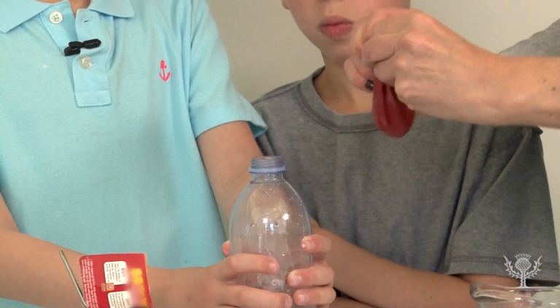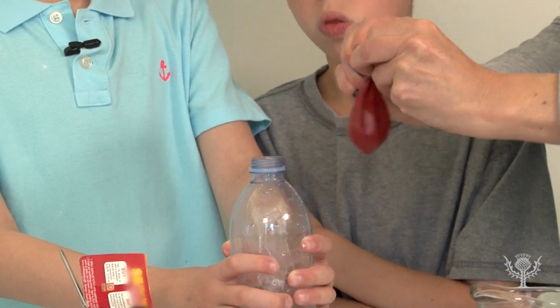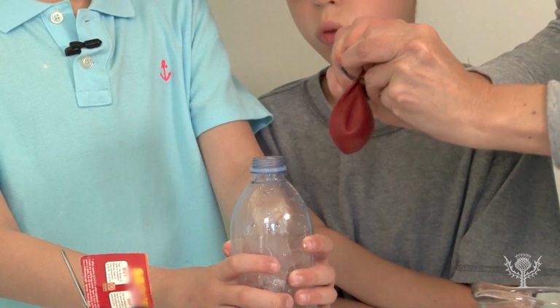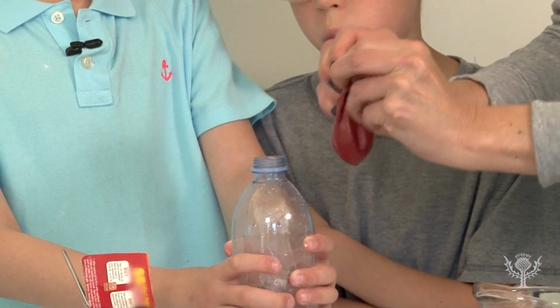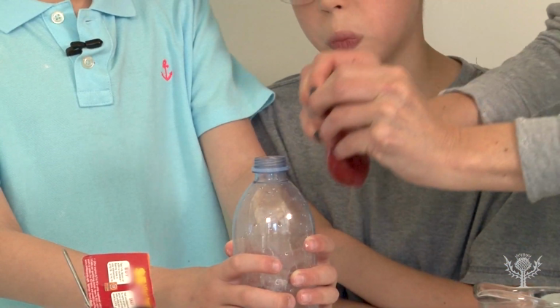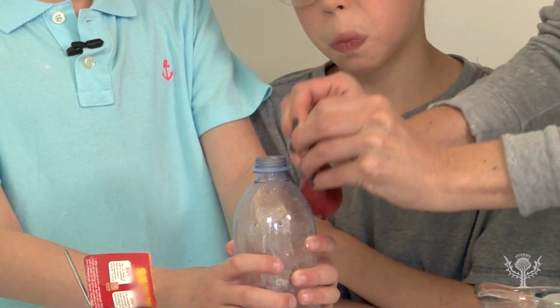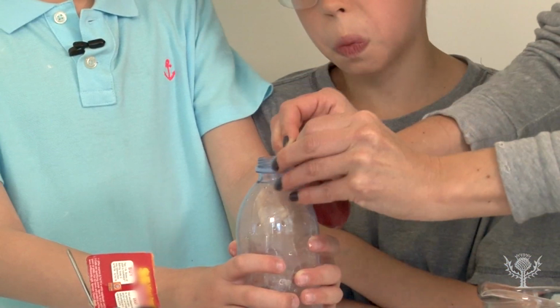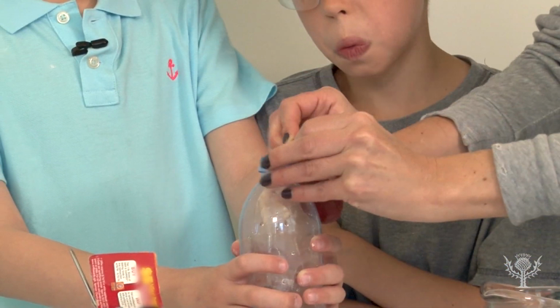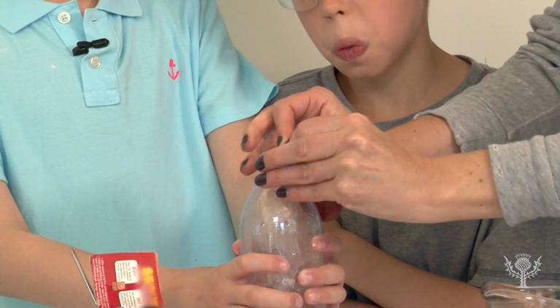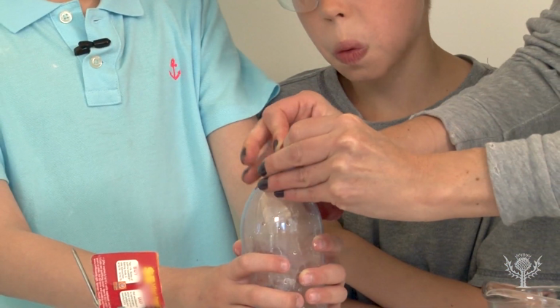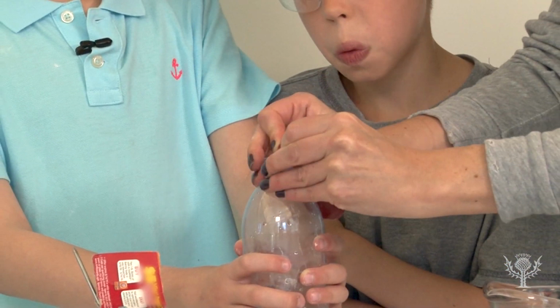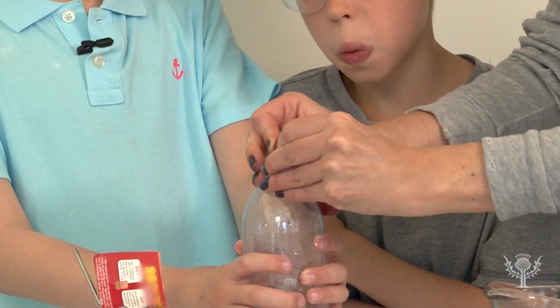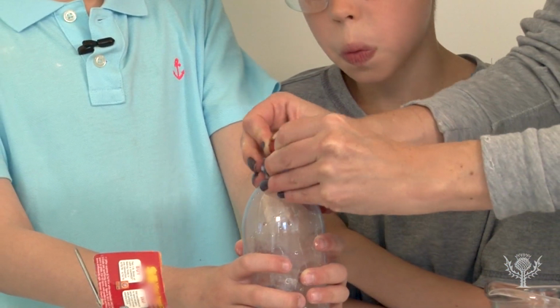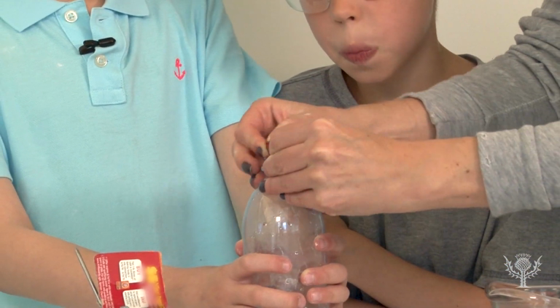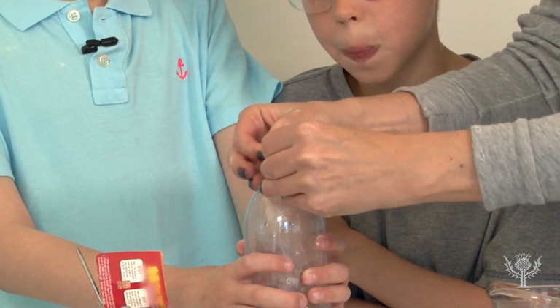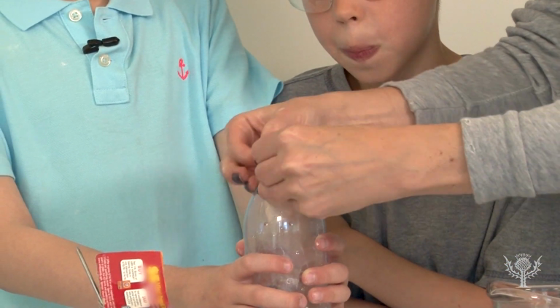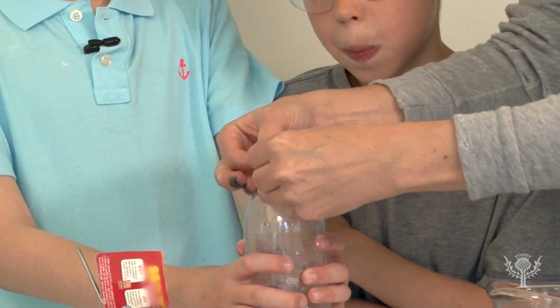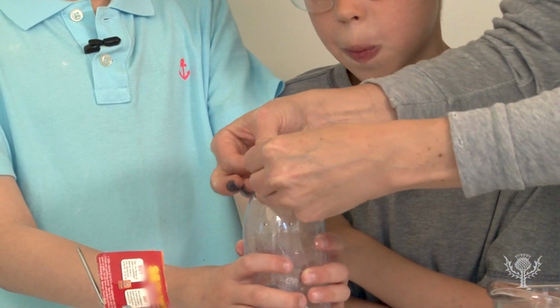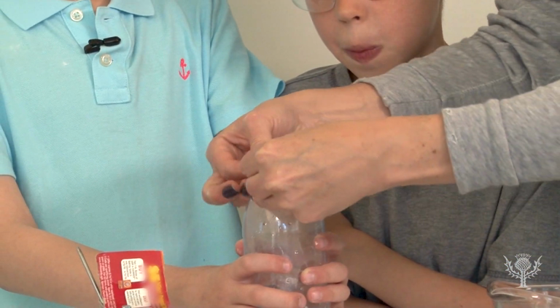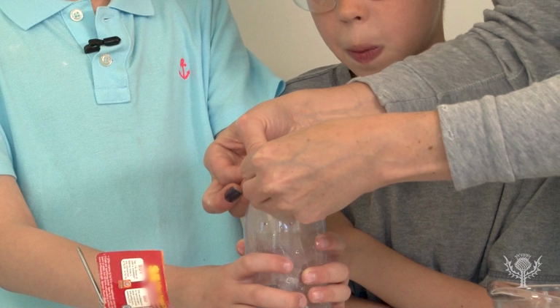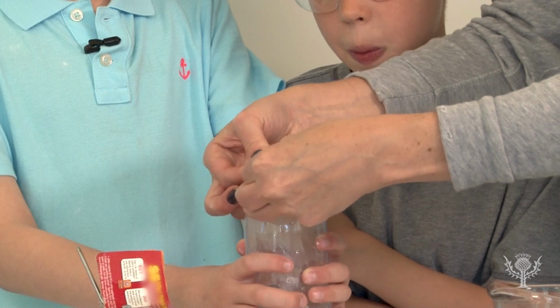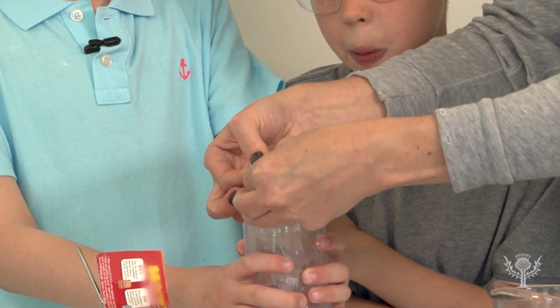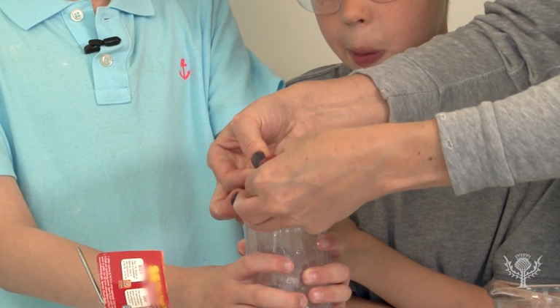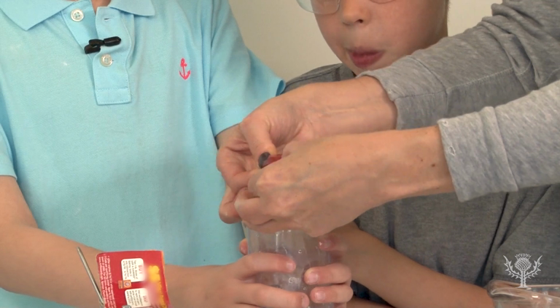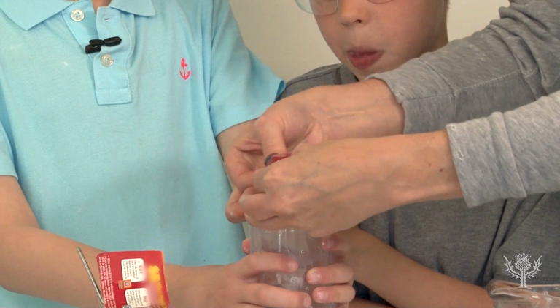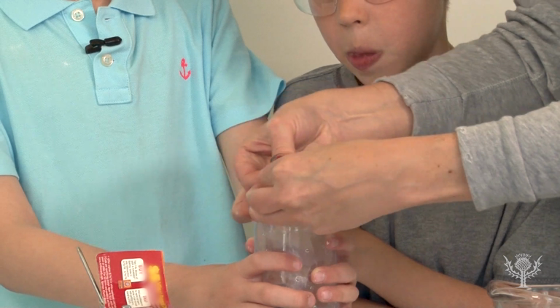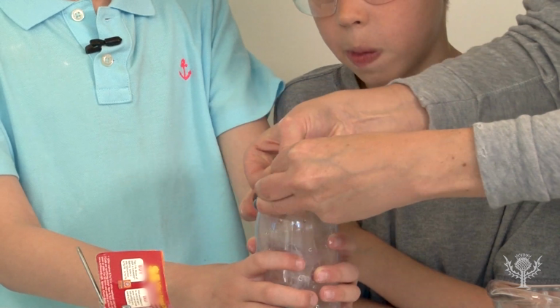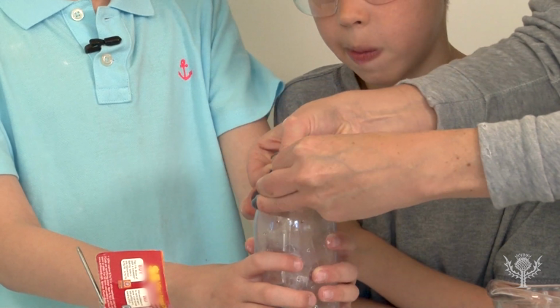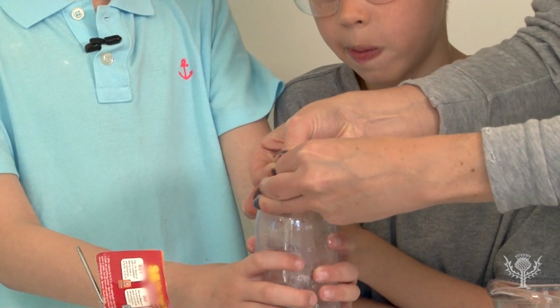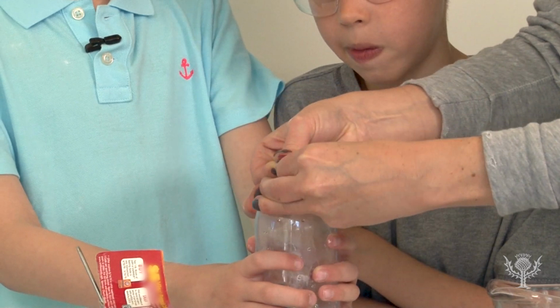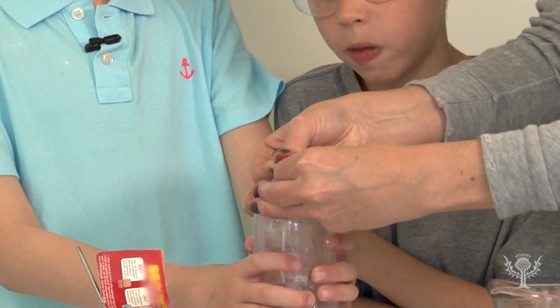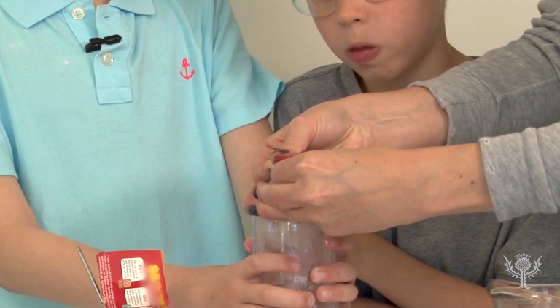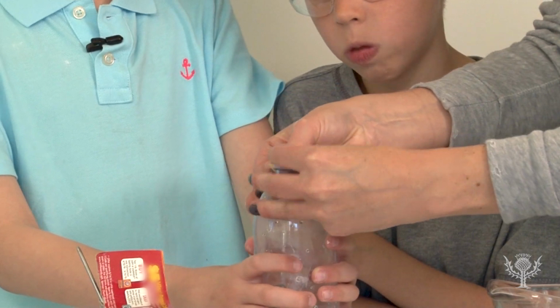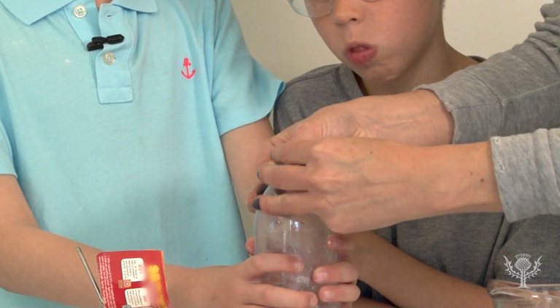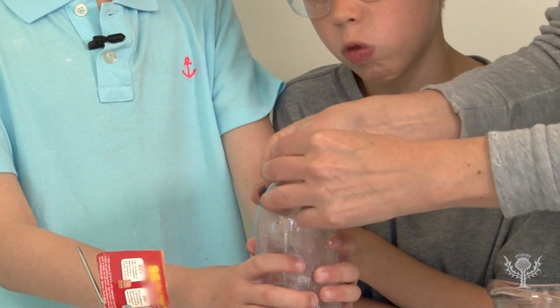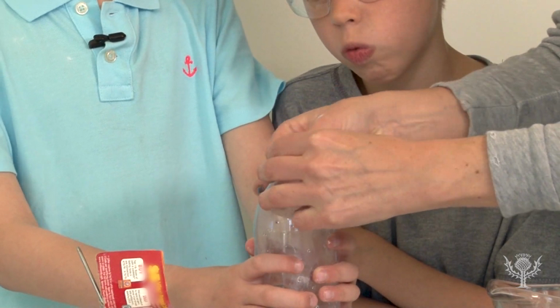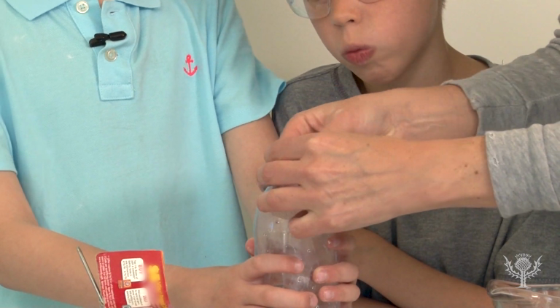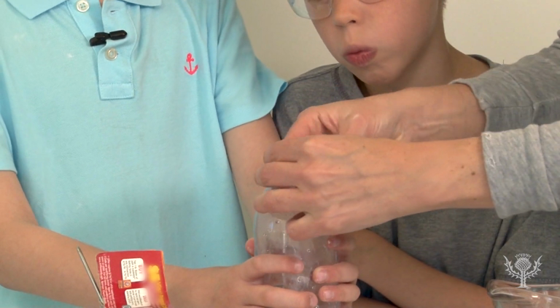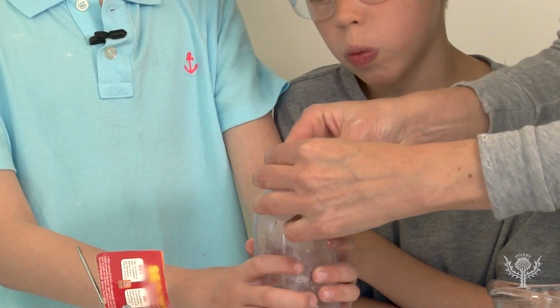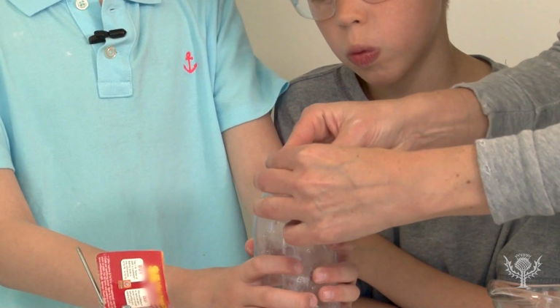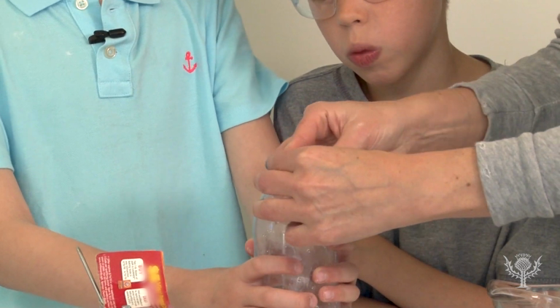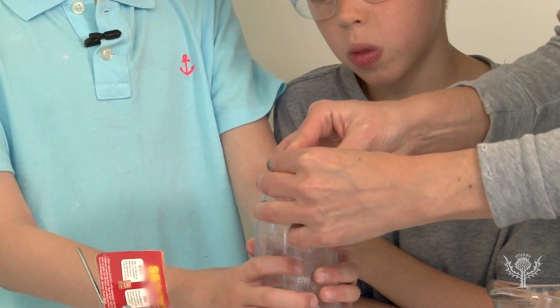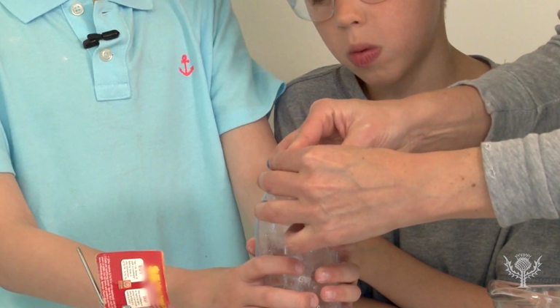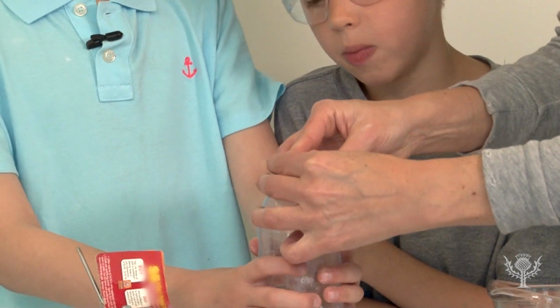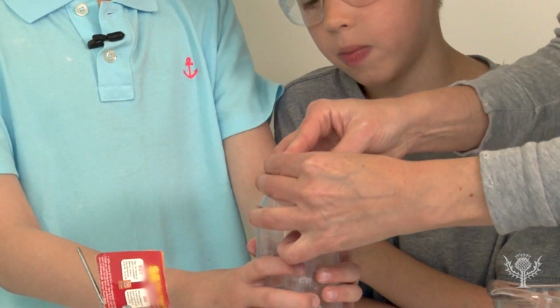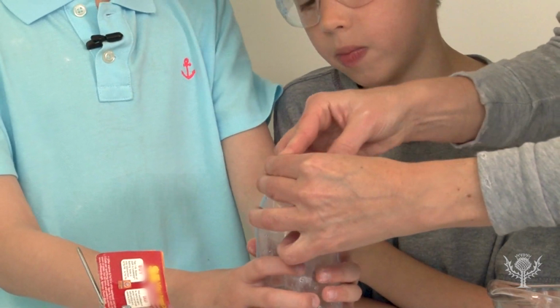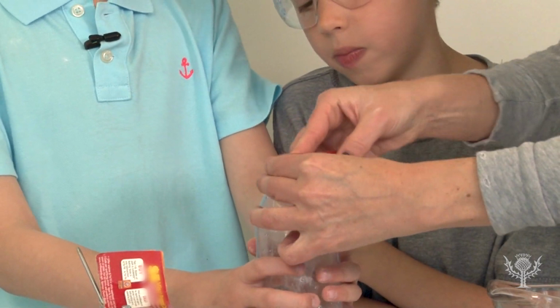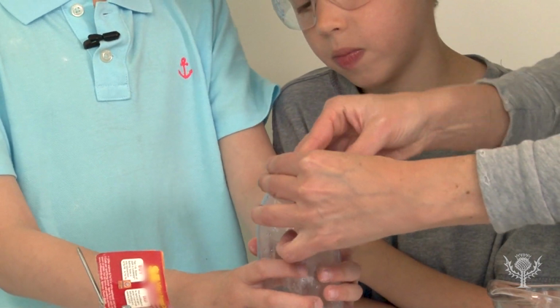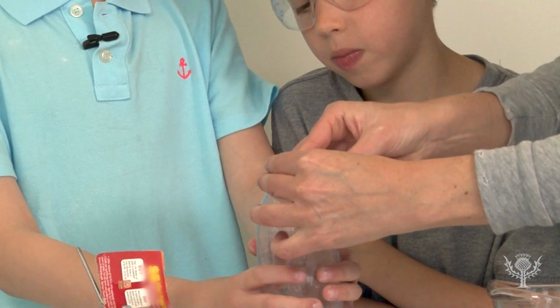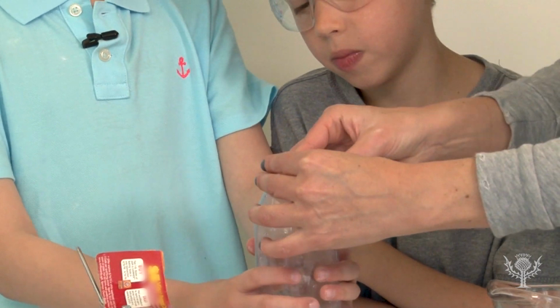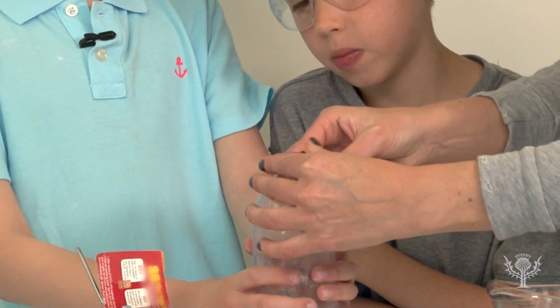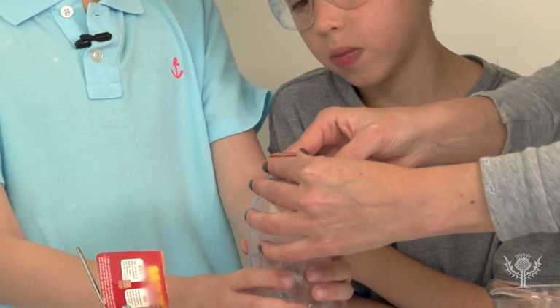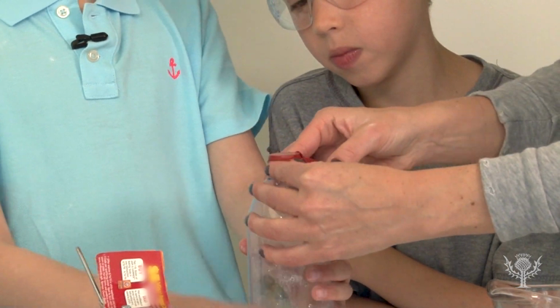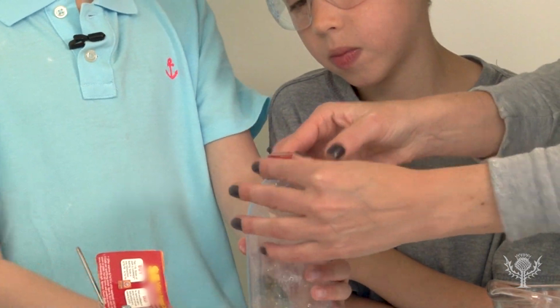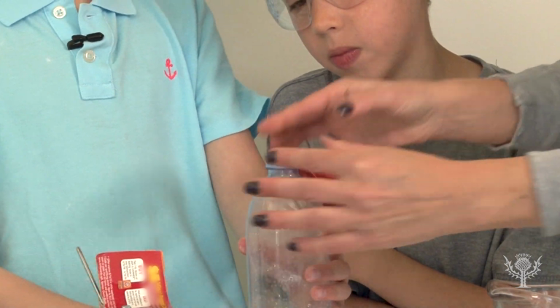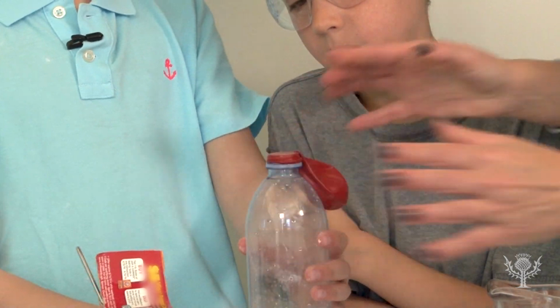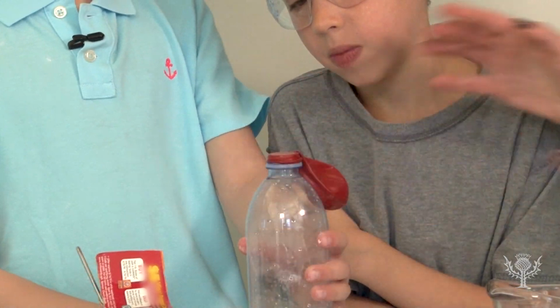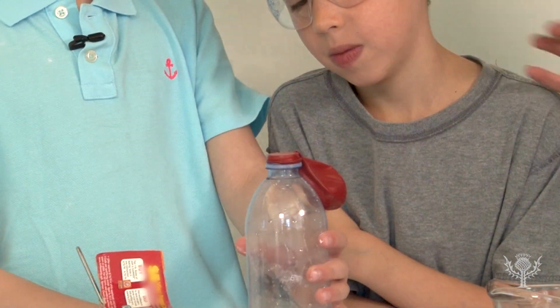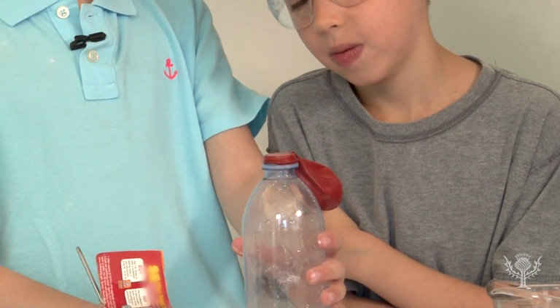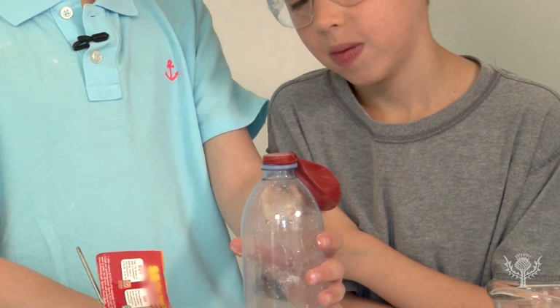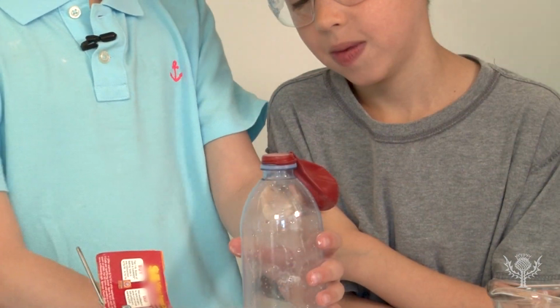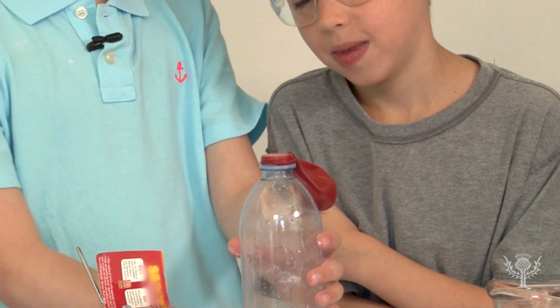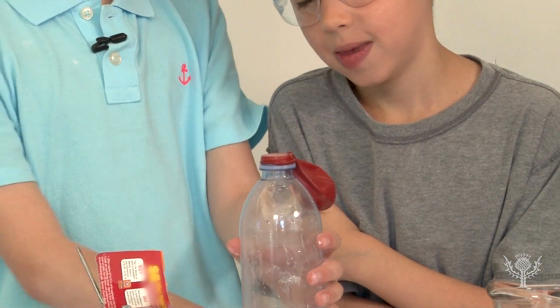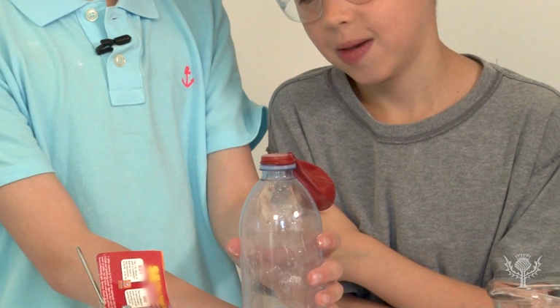Then, stretch the end of the balloon over the mouth of the bottle. It's best to let it hang over the side until you're sure it's secure.